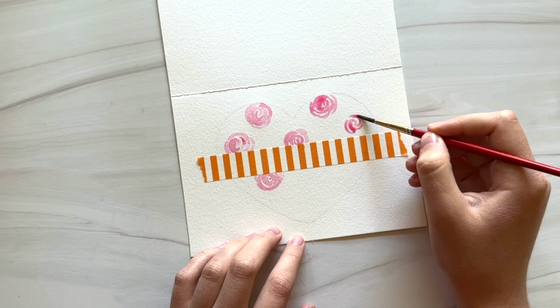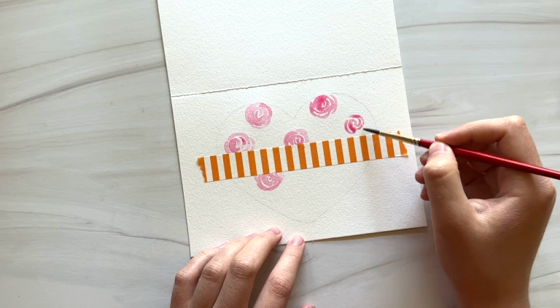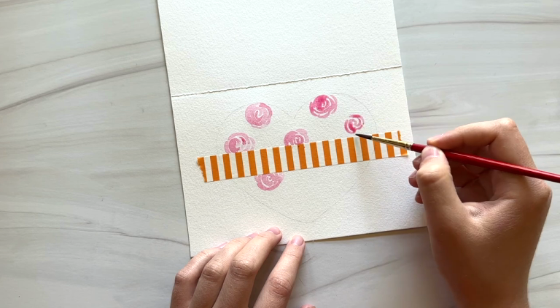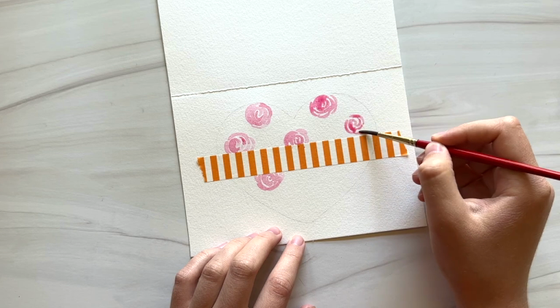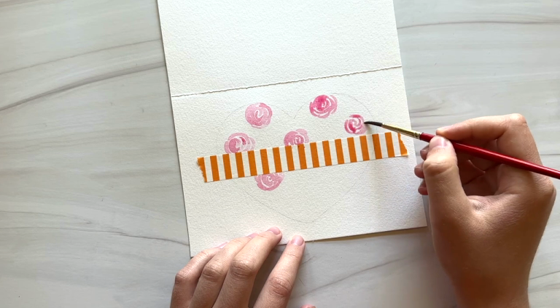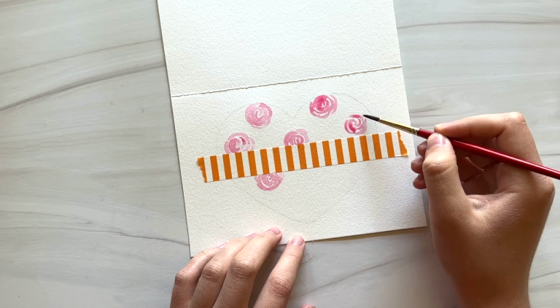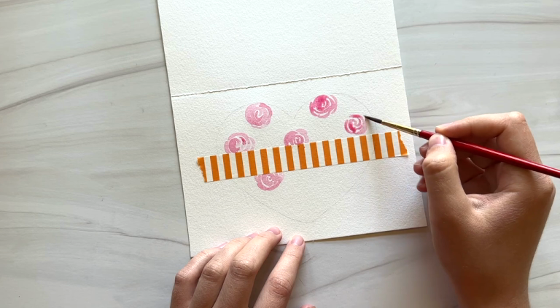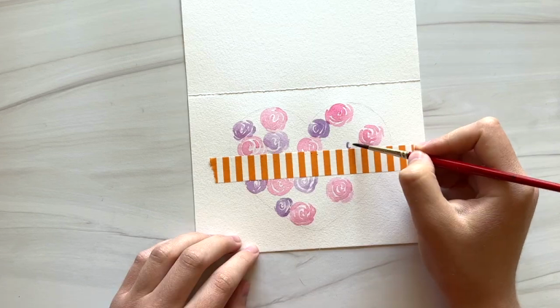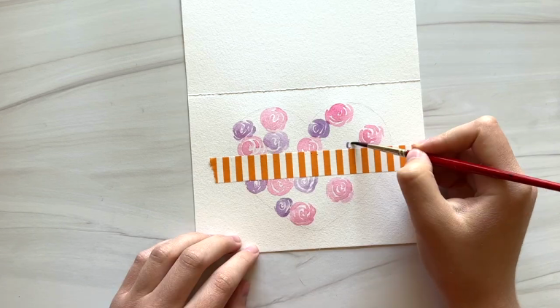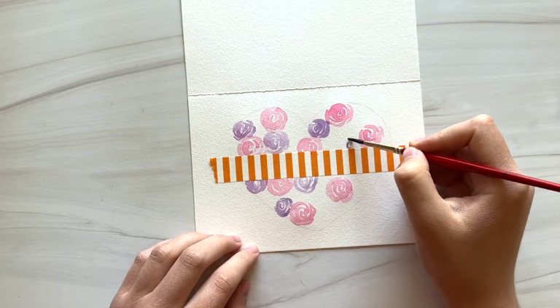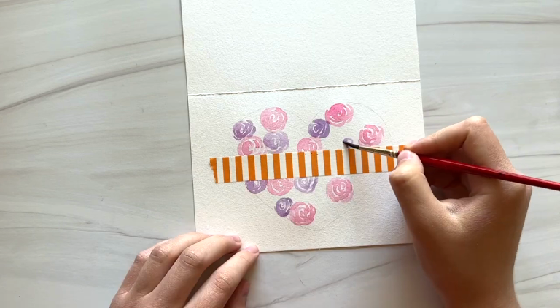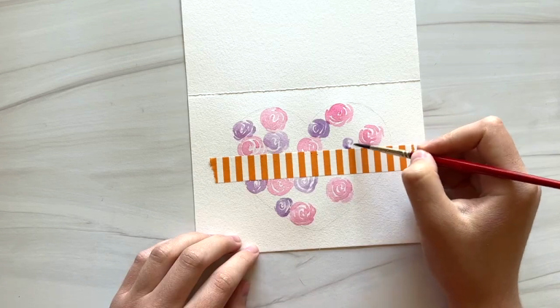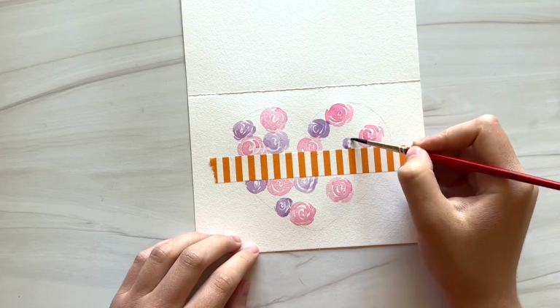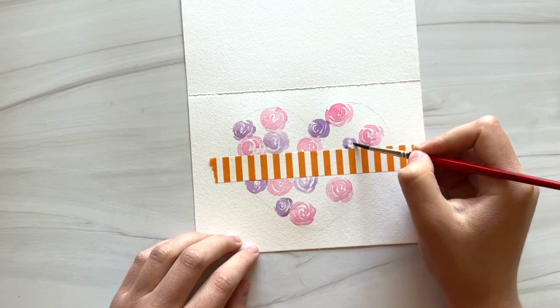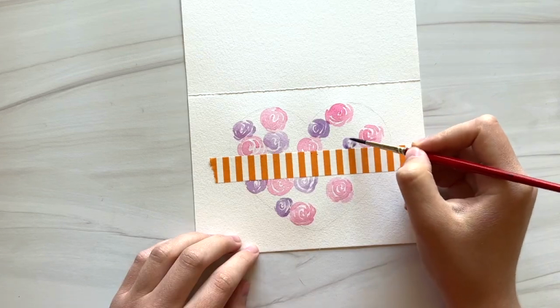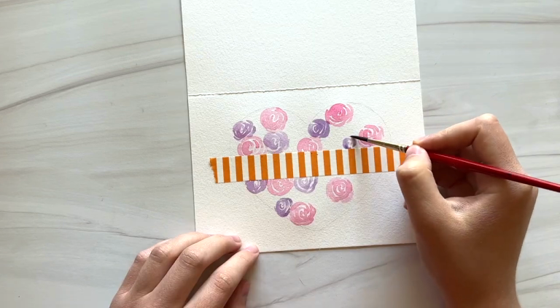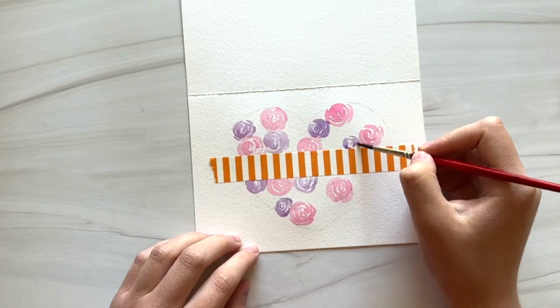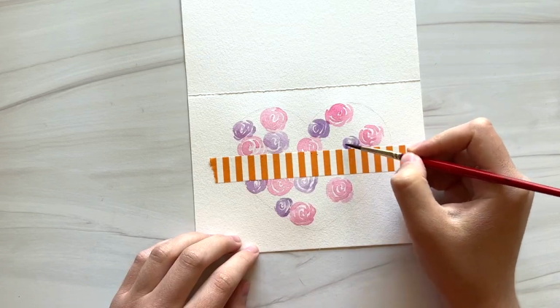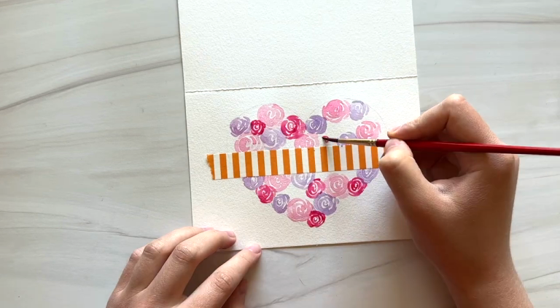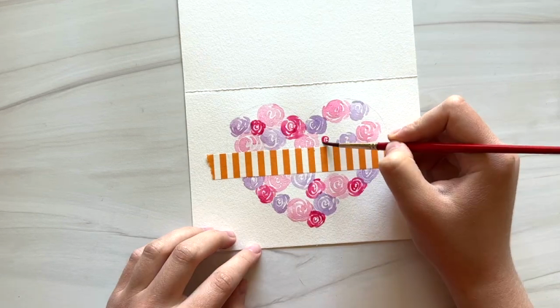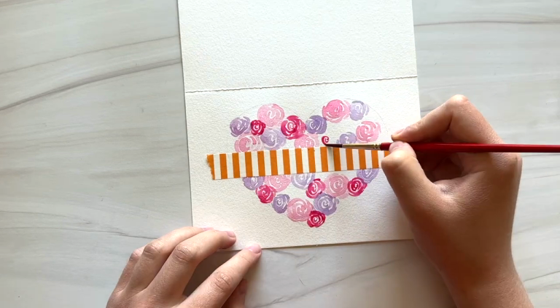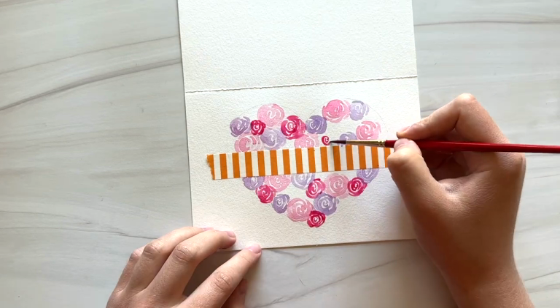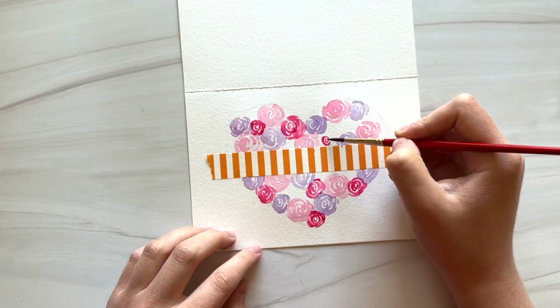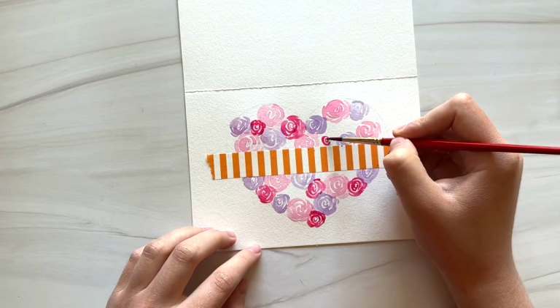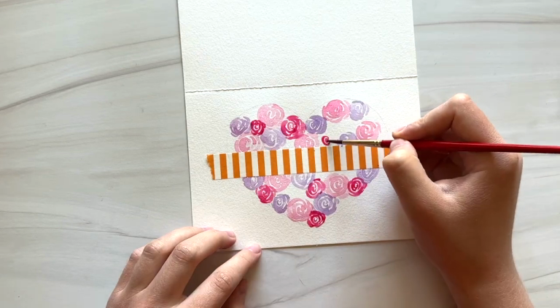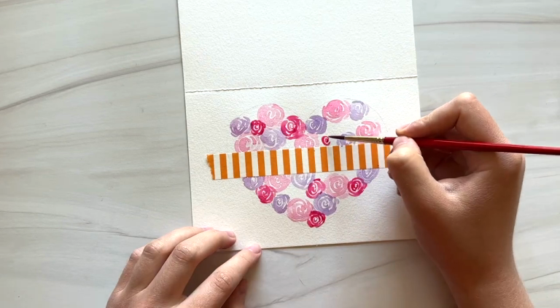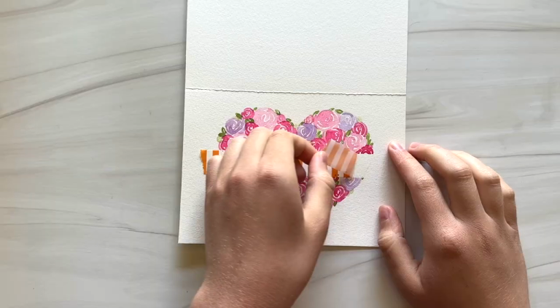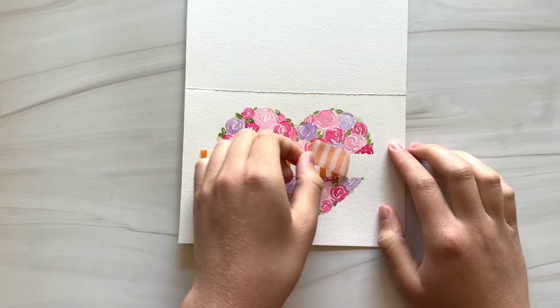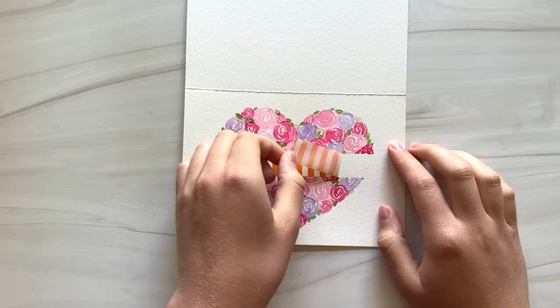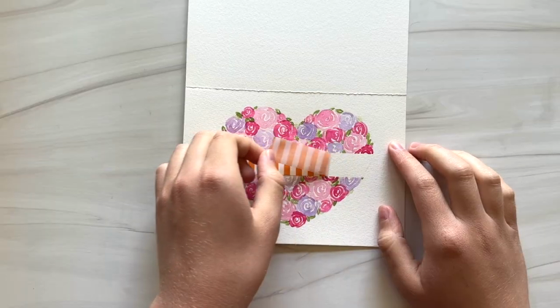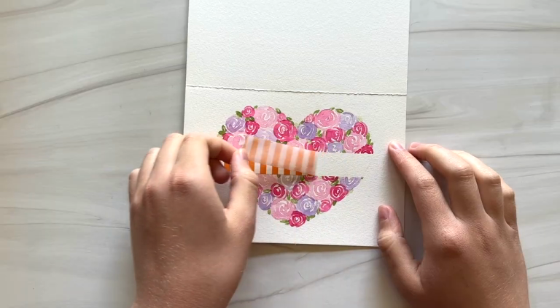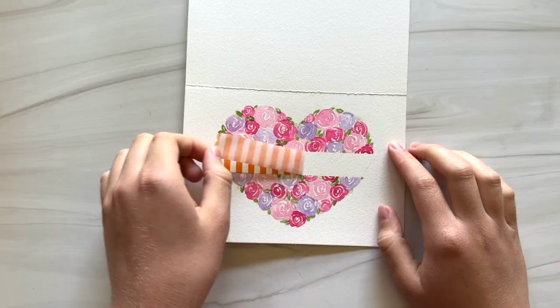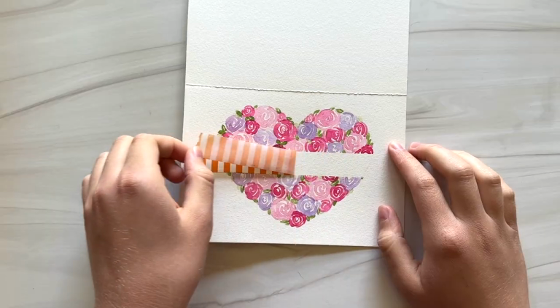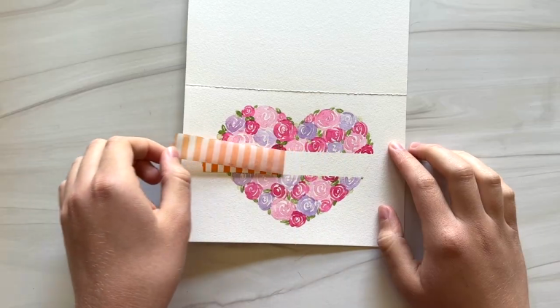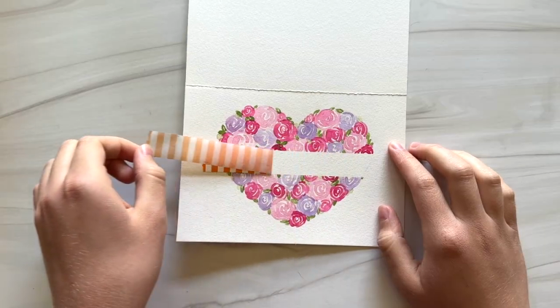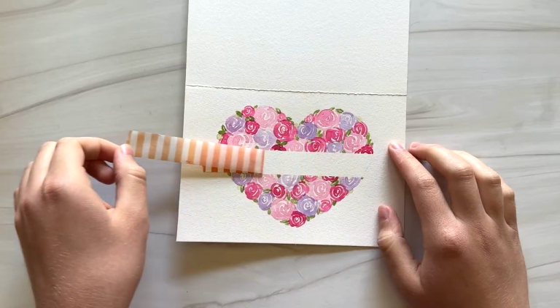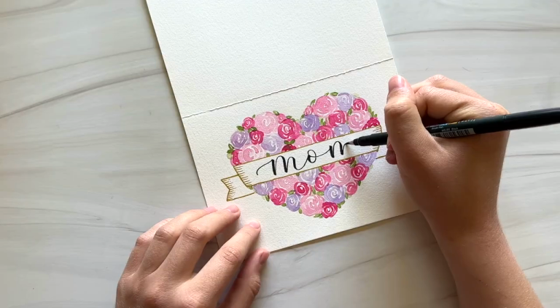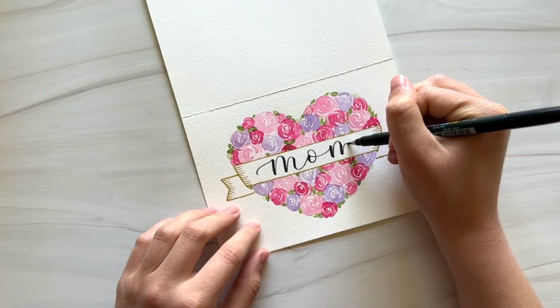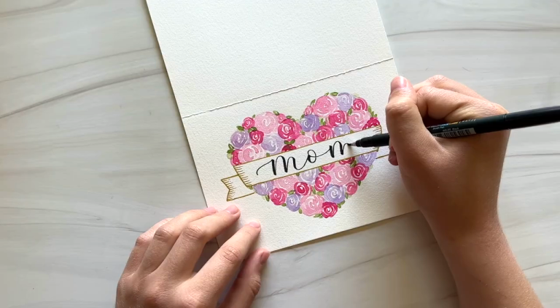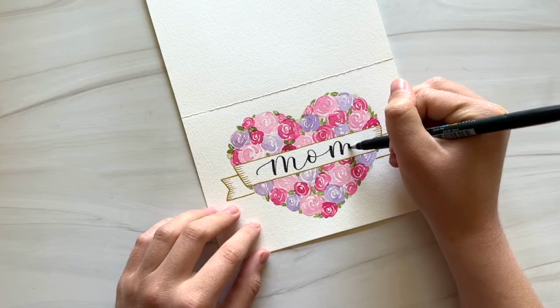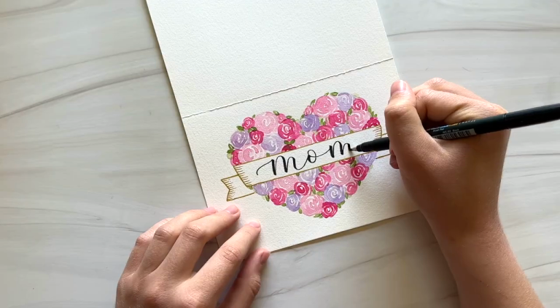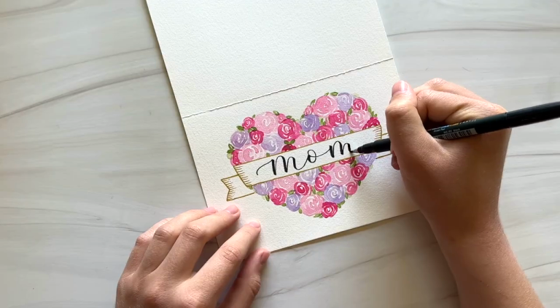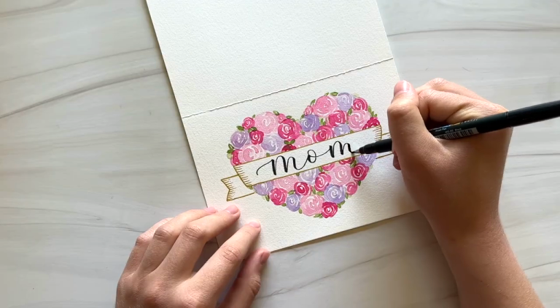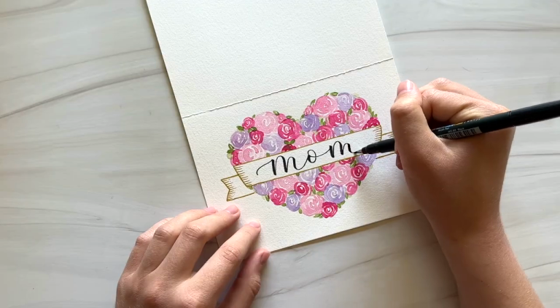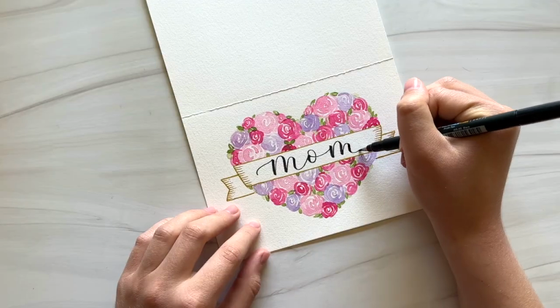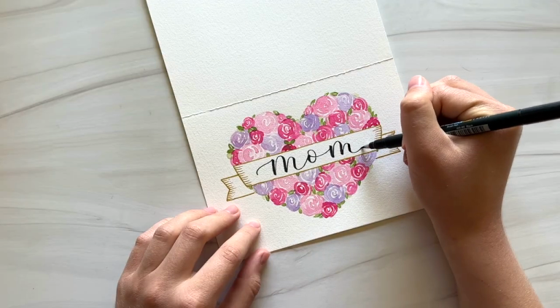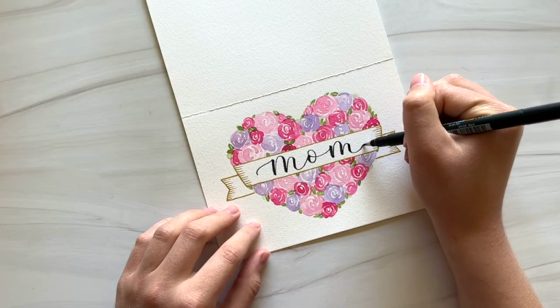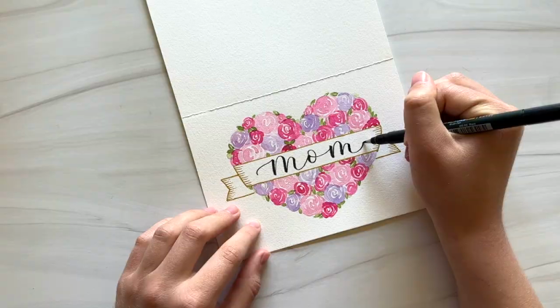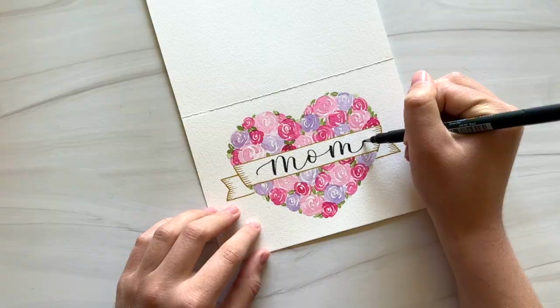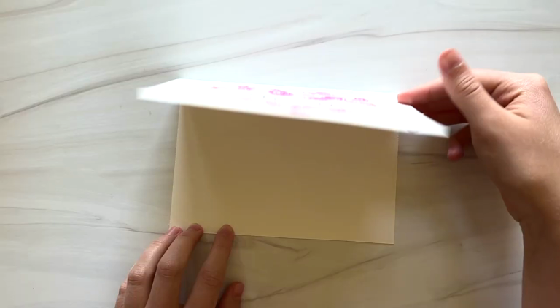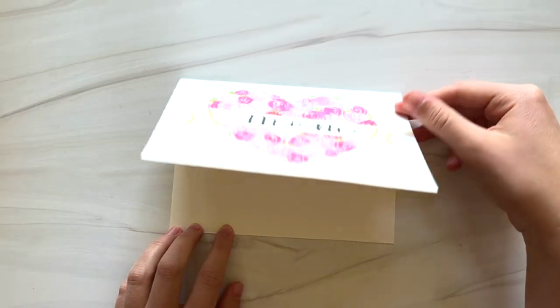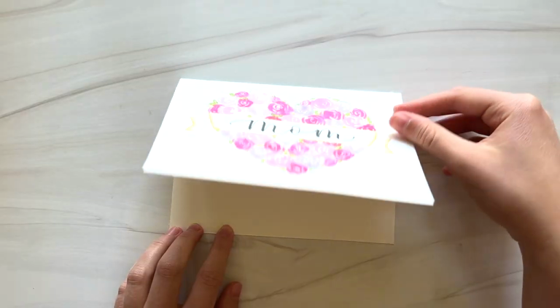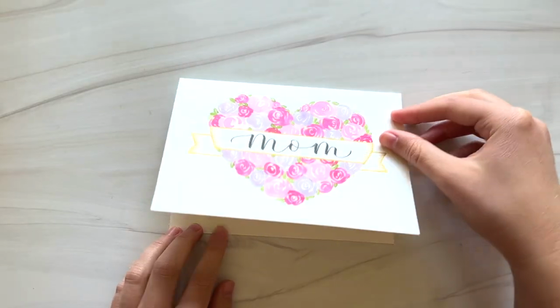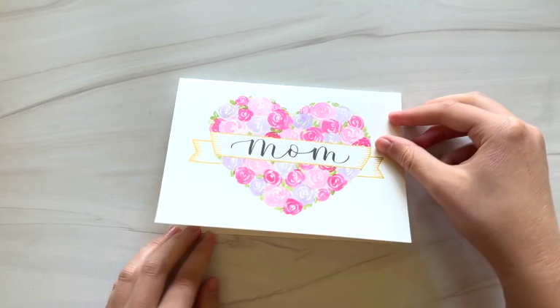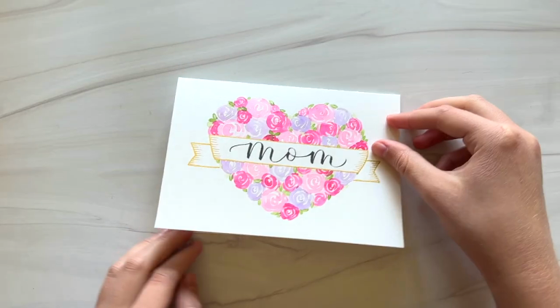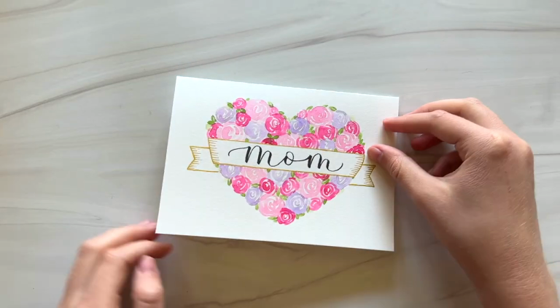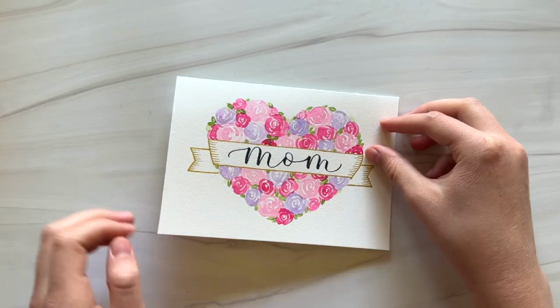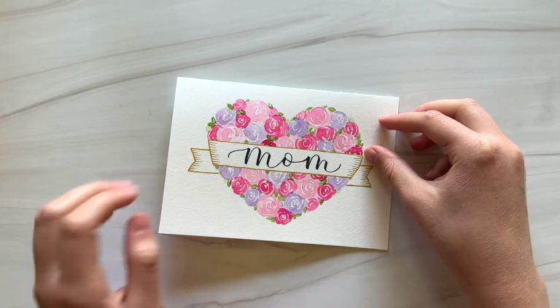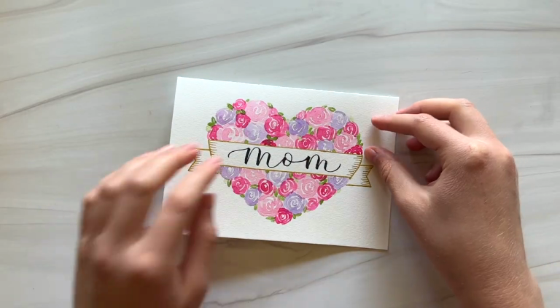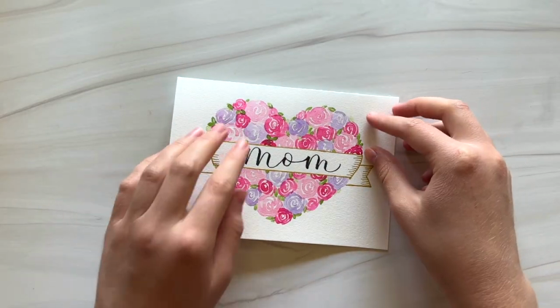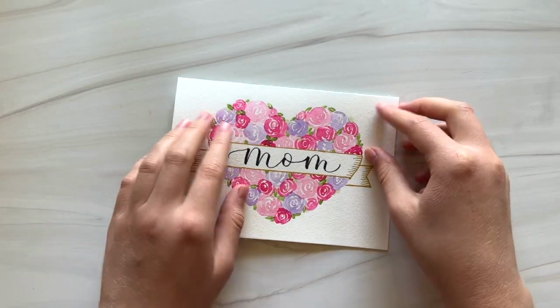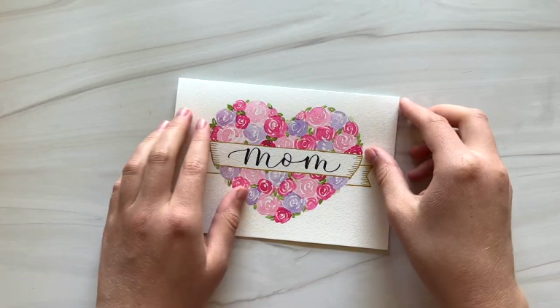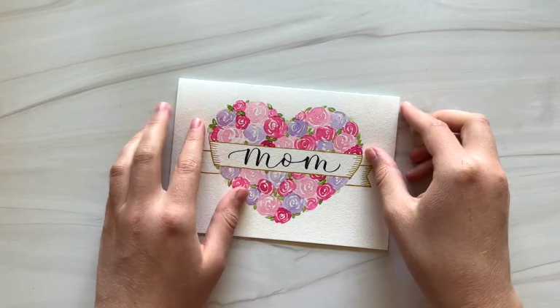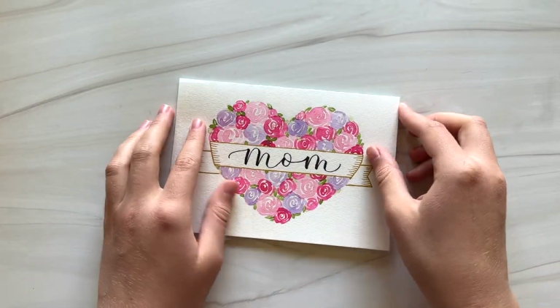Today I'm going to show you how to make a beautiful Mother's Day card with loose watercolor roses, a ribbon, and a little bit of calligraphy.